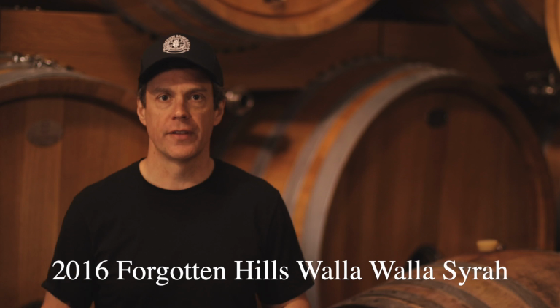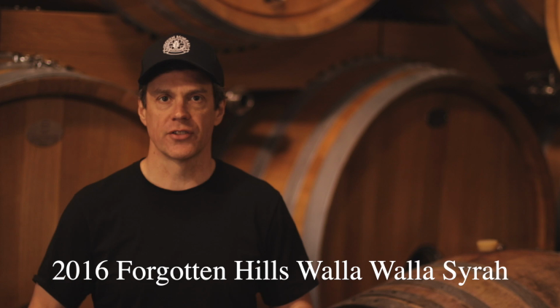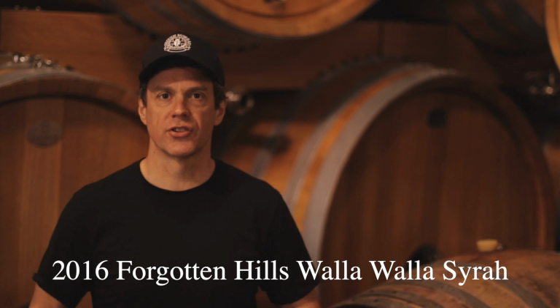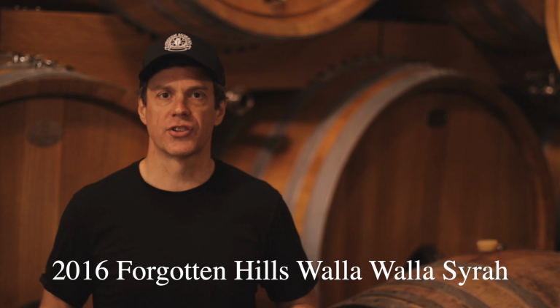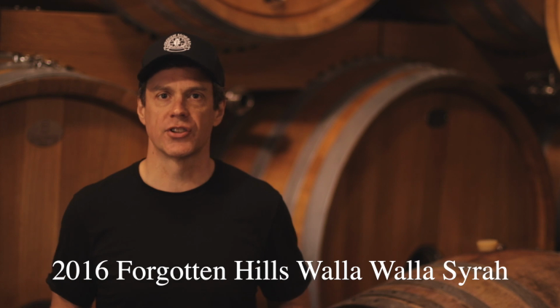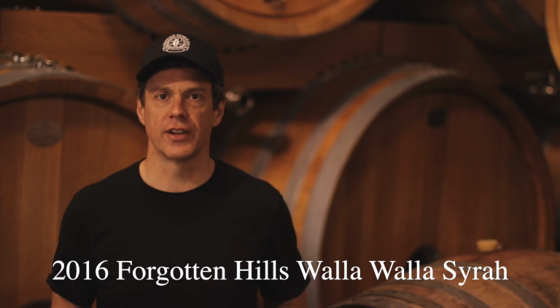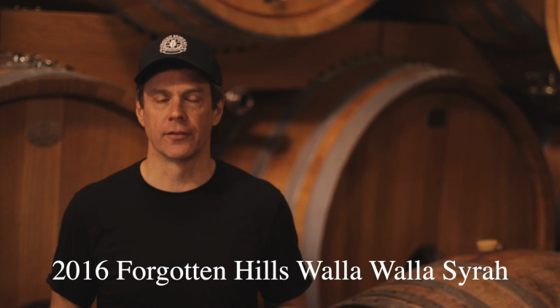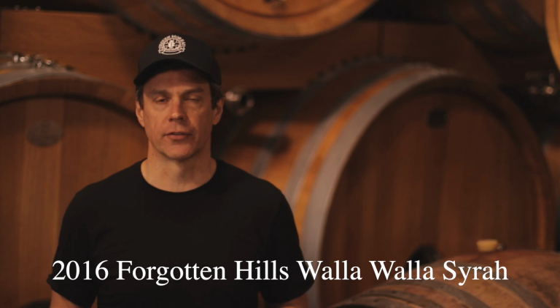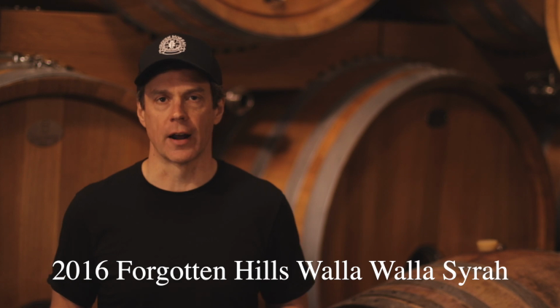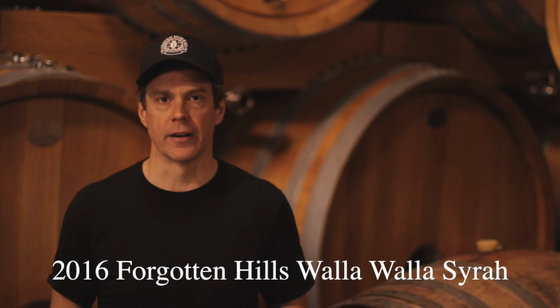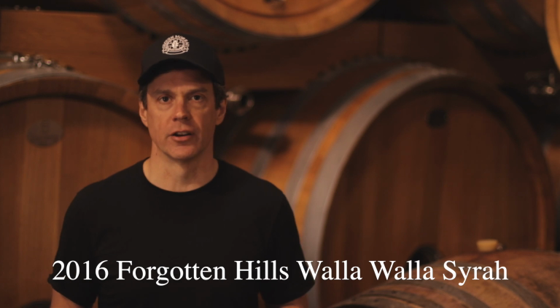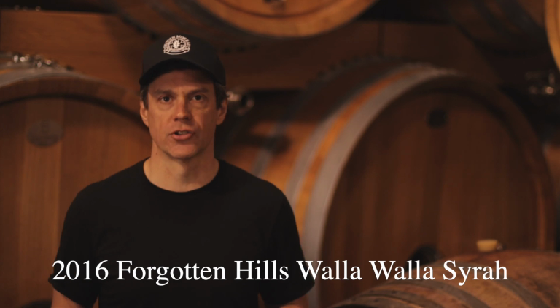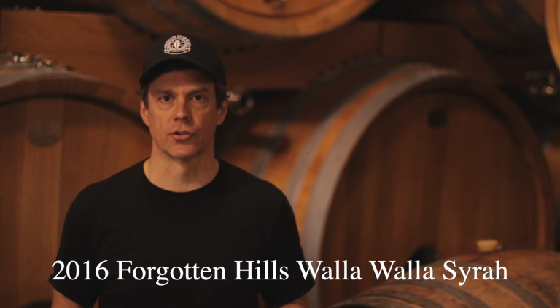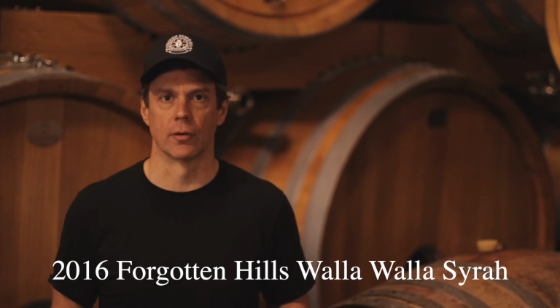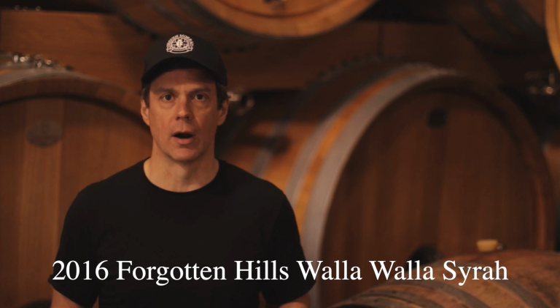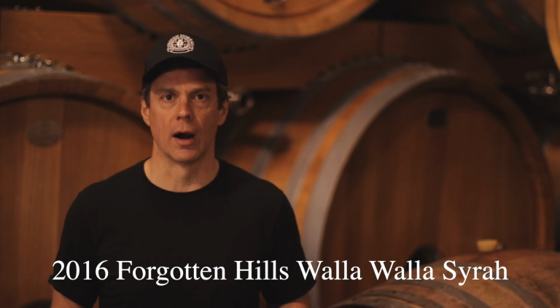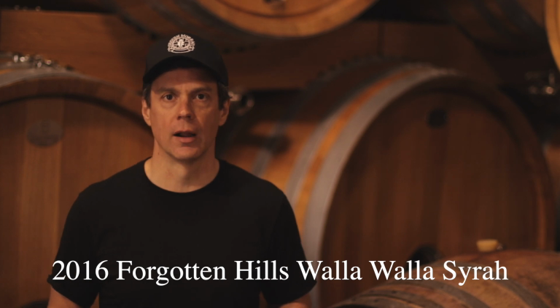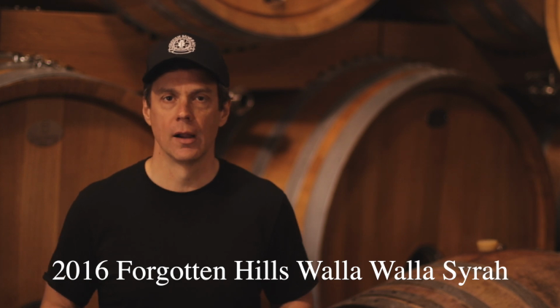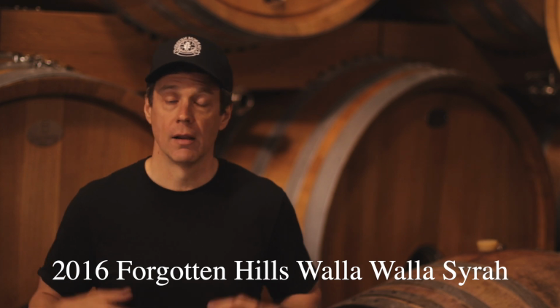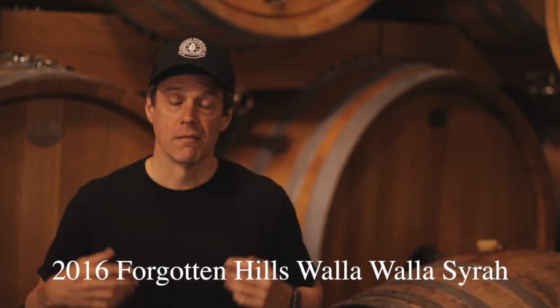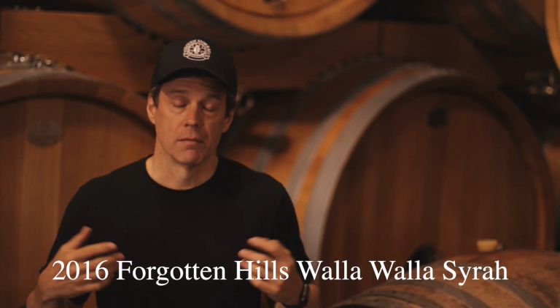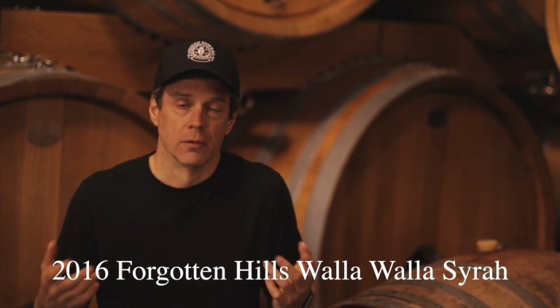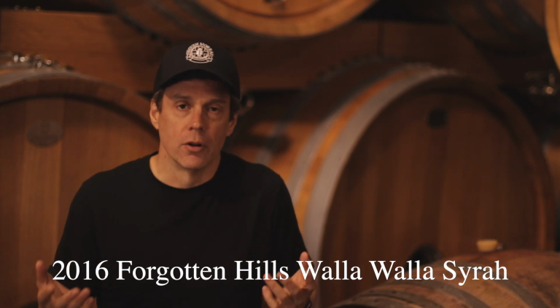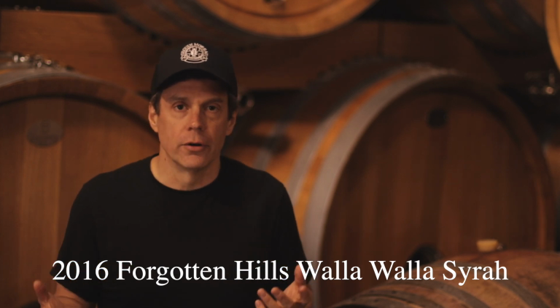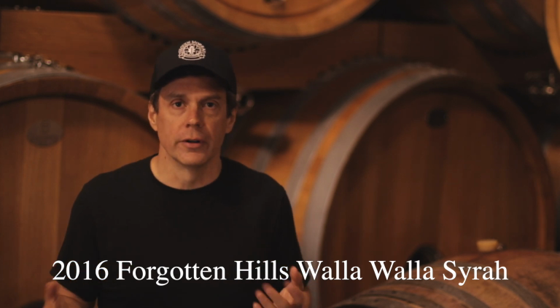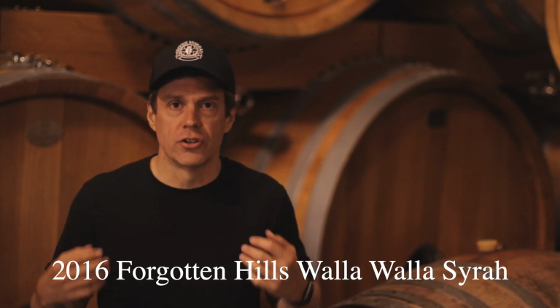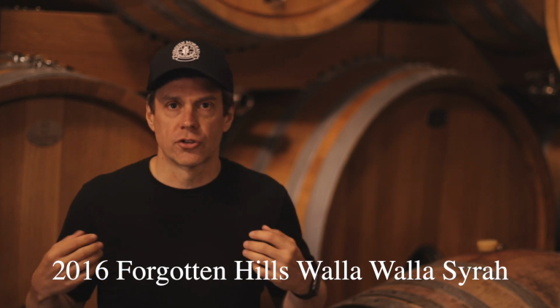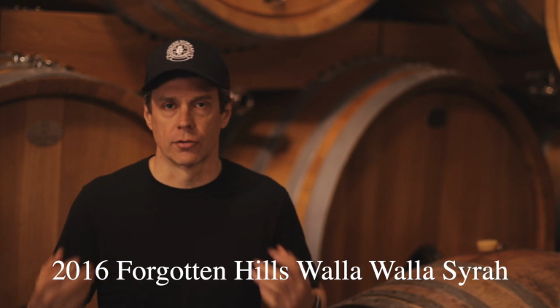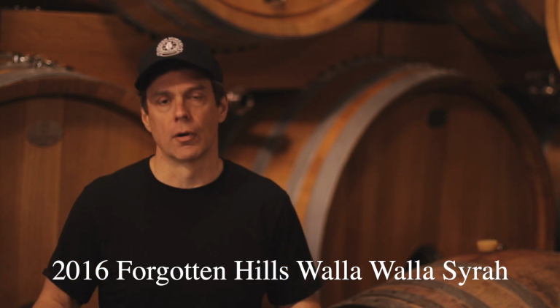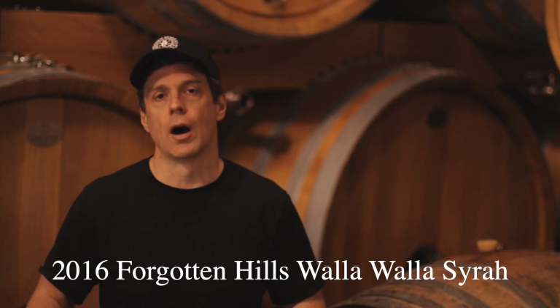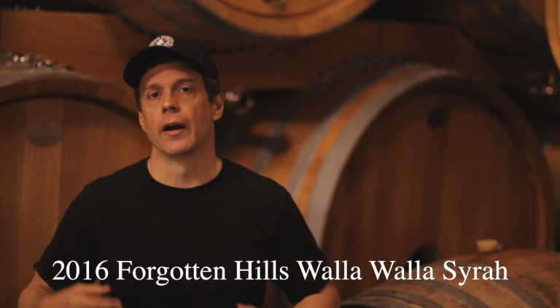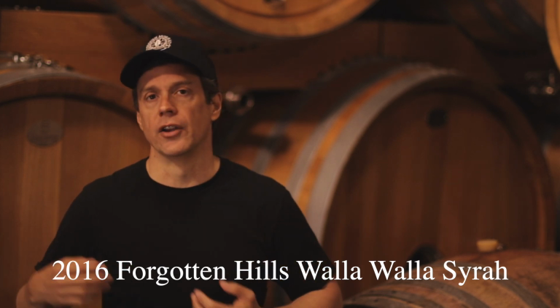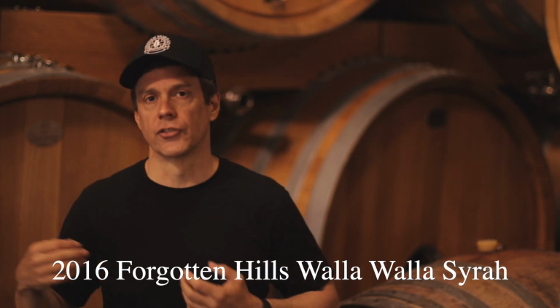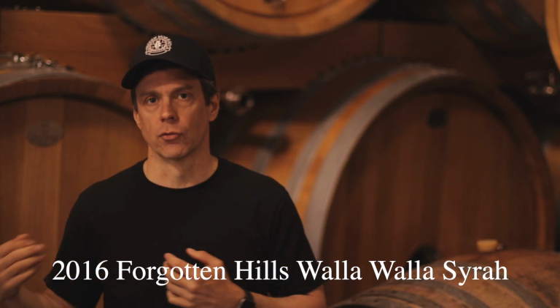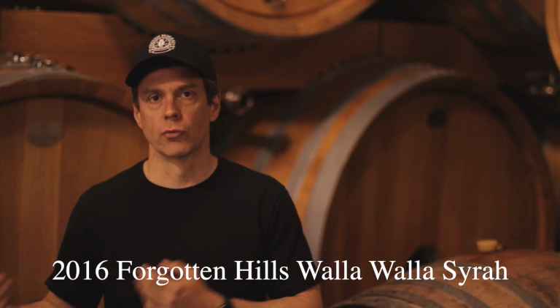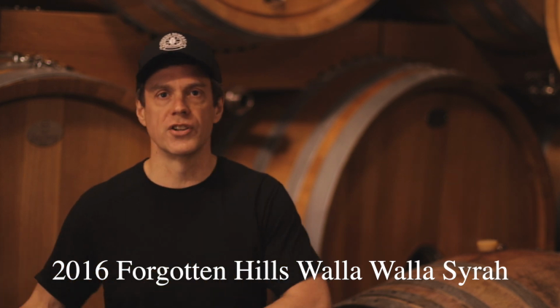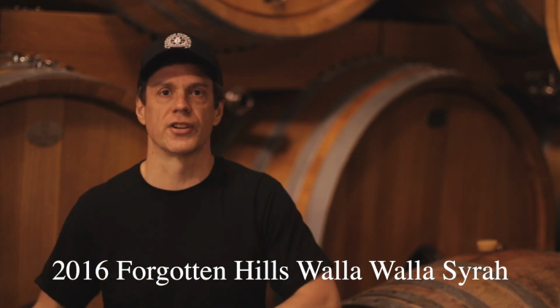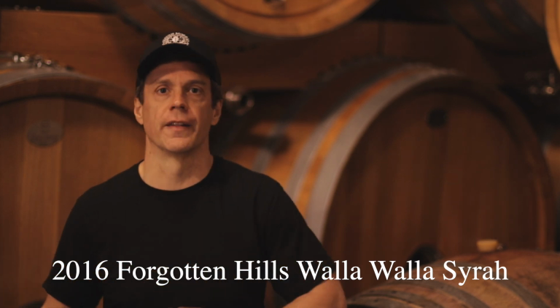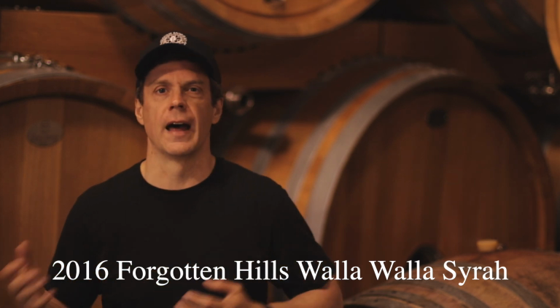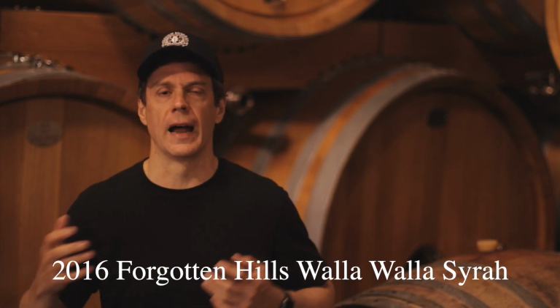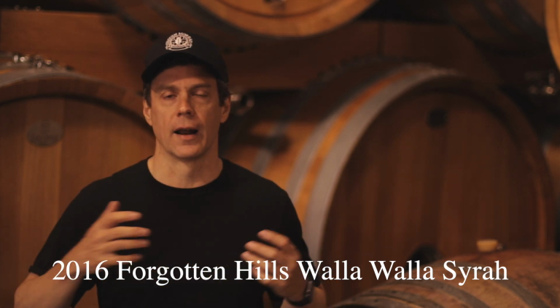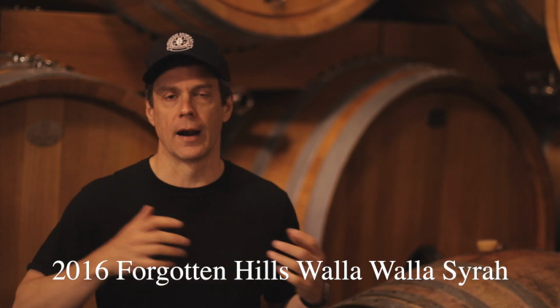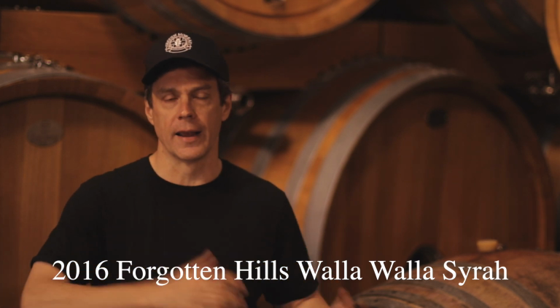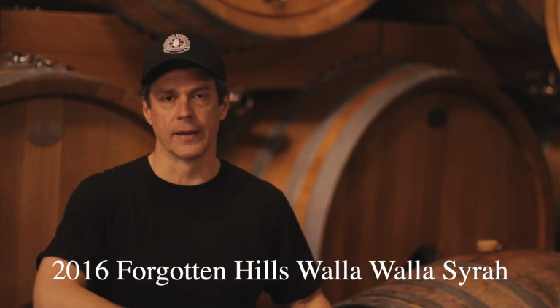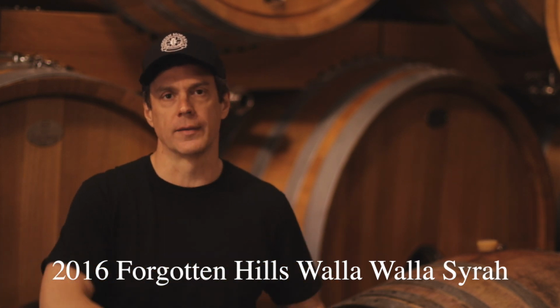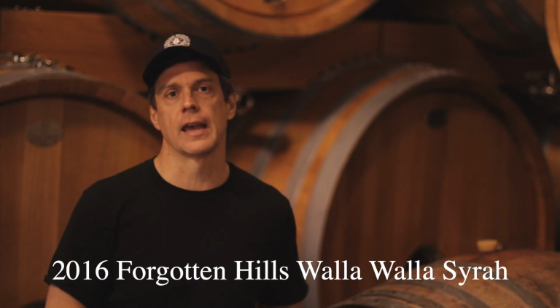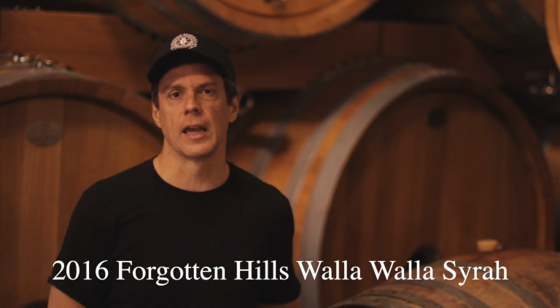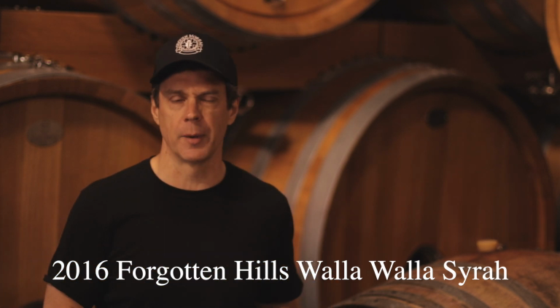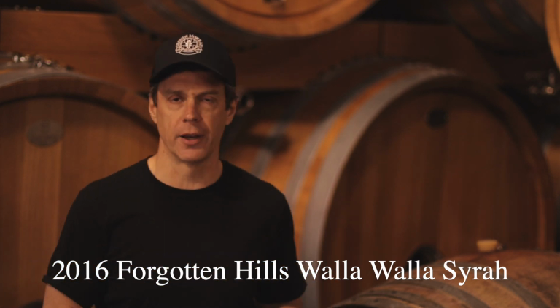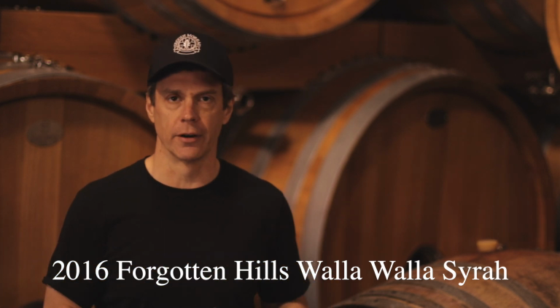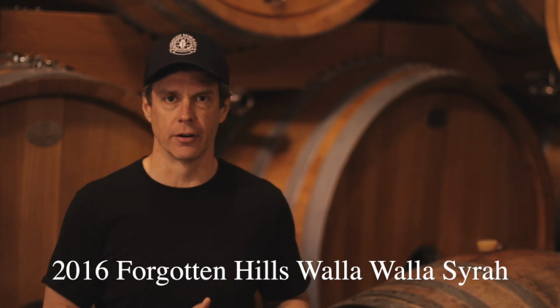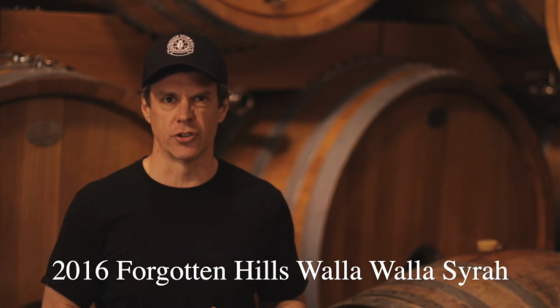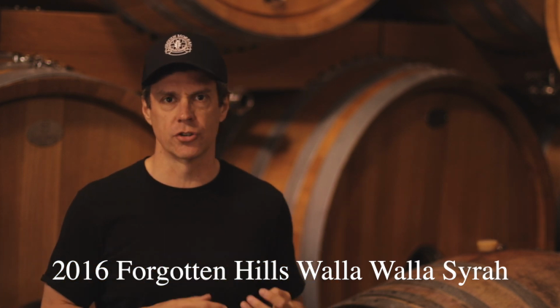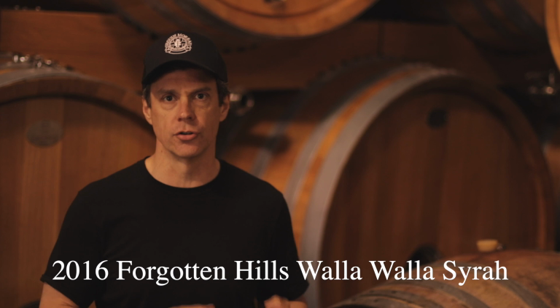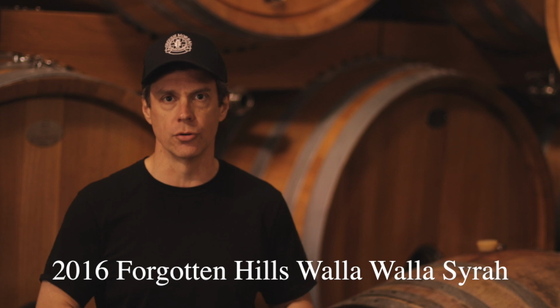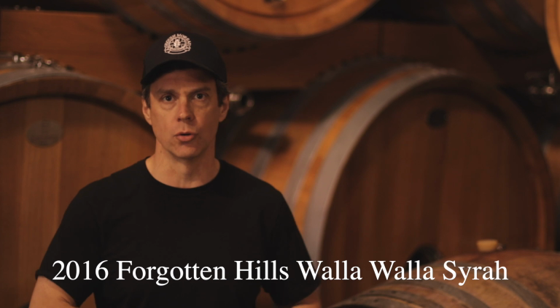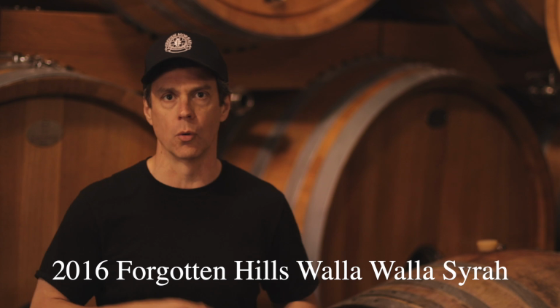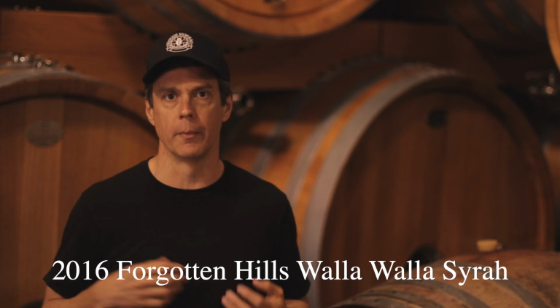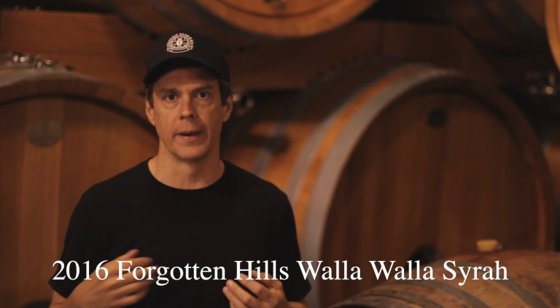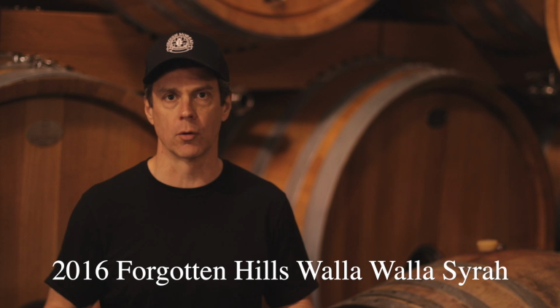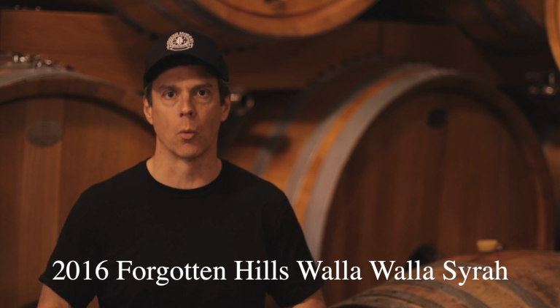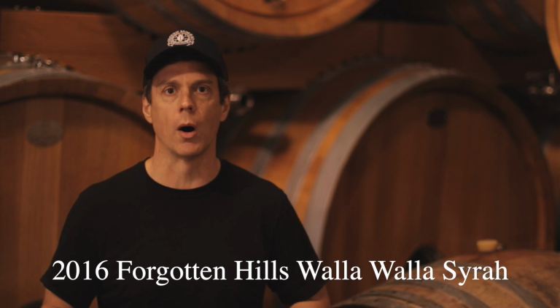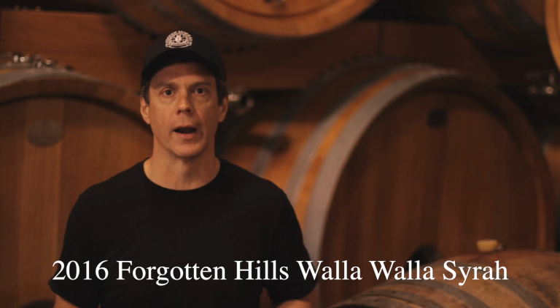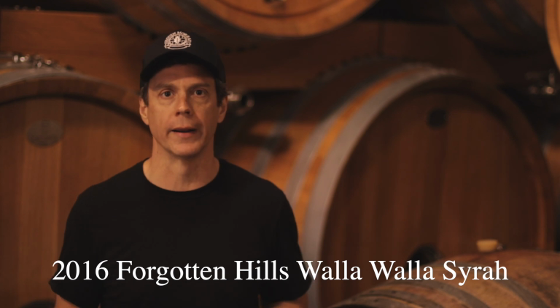2016 Forgotten Hills Syrah. Literally, Syrah is the reason that I came here to make wine.